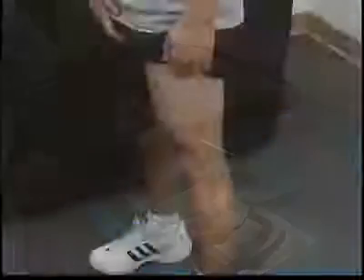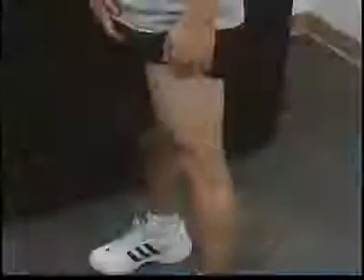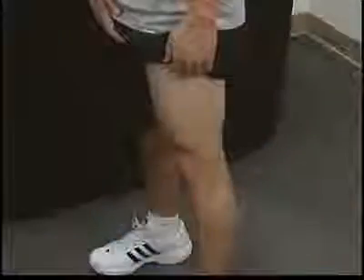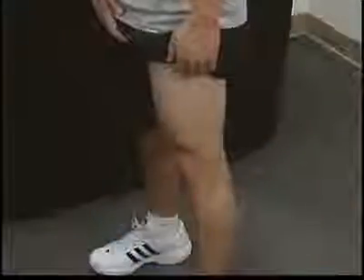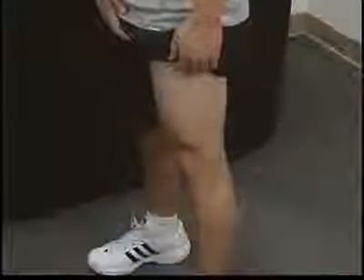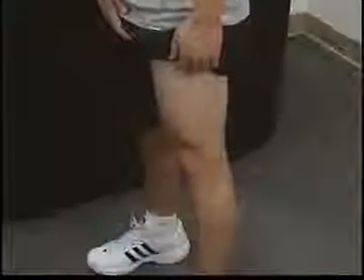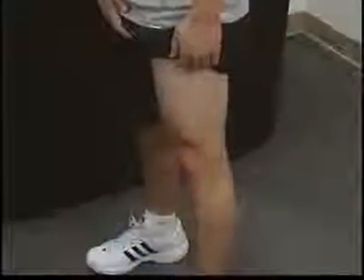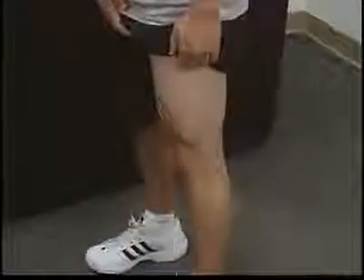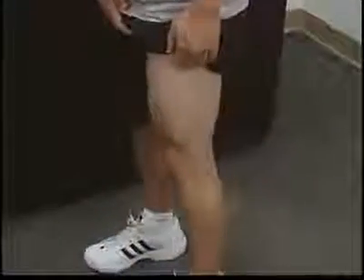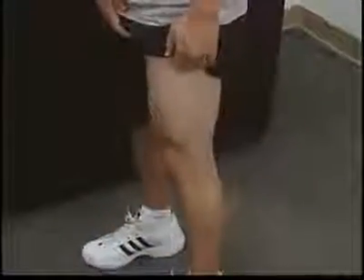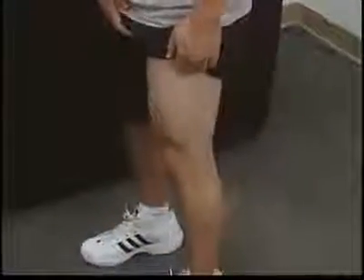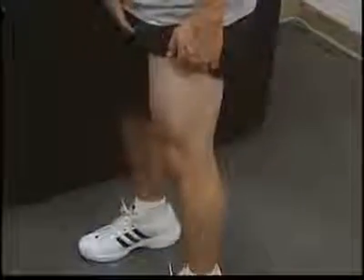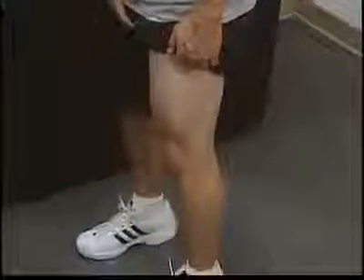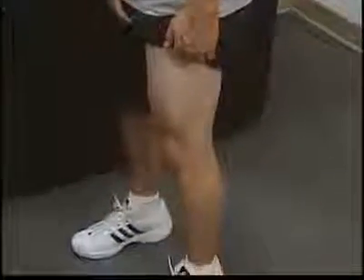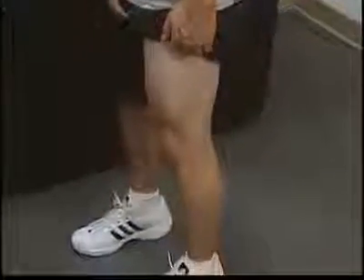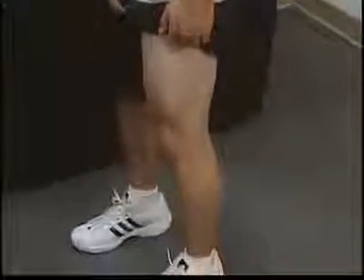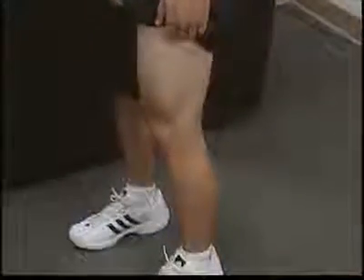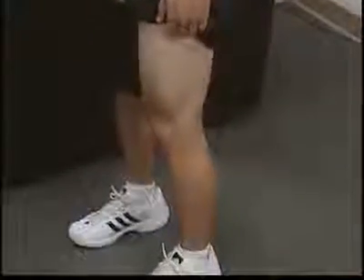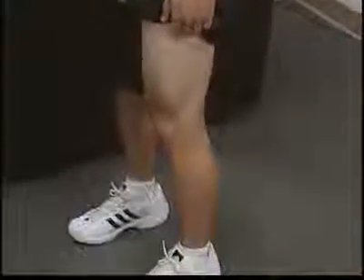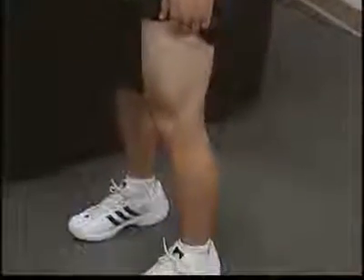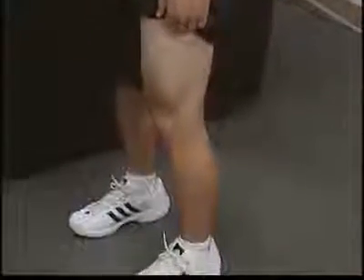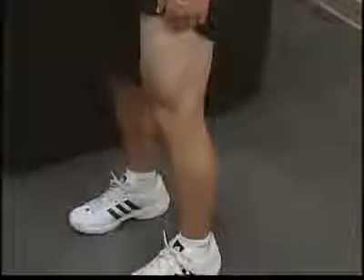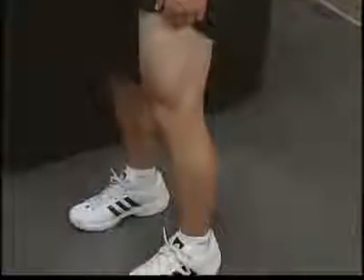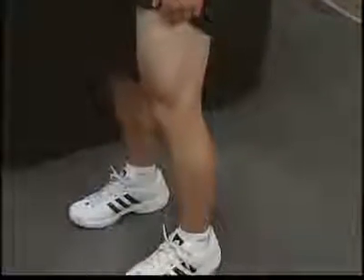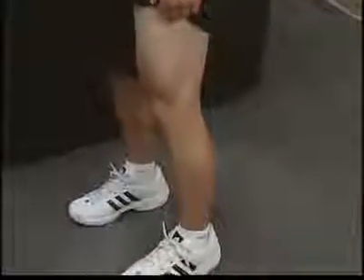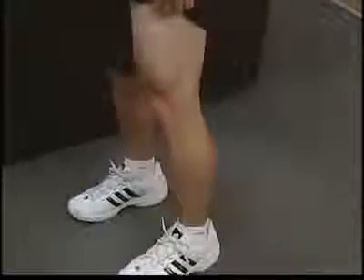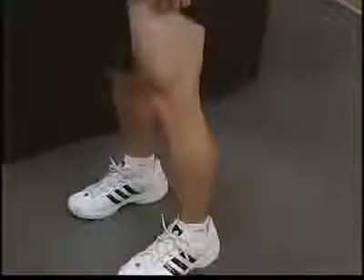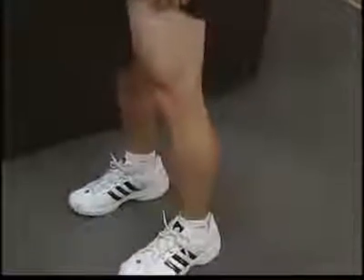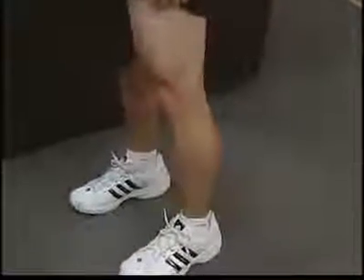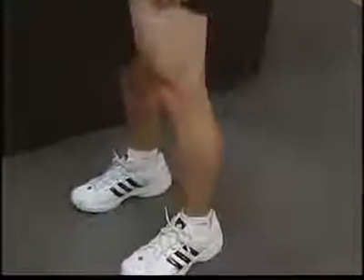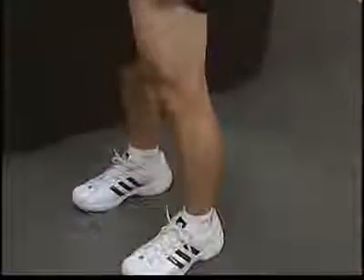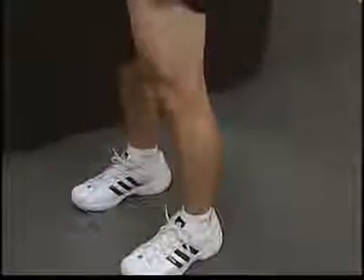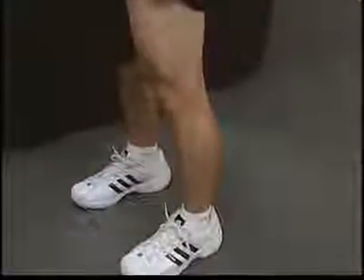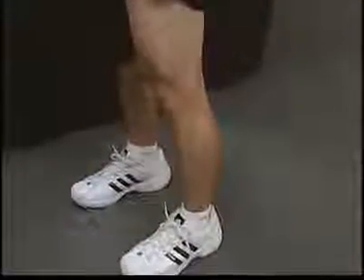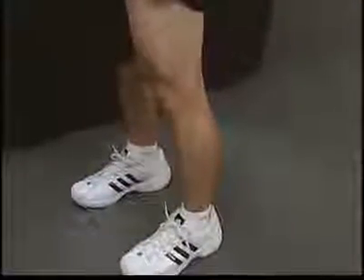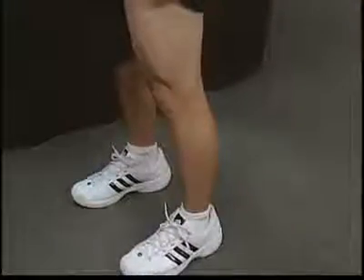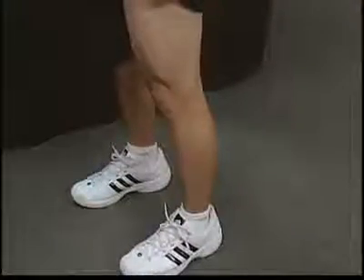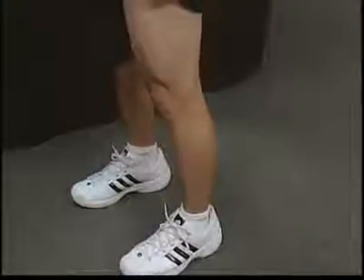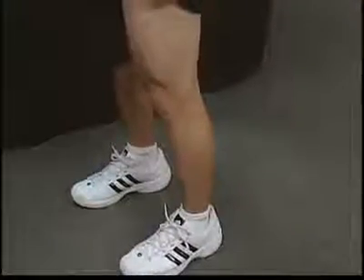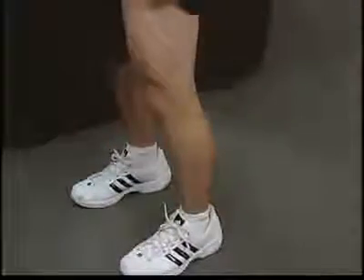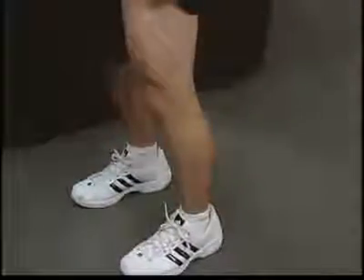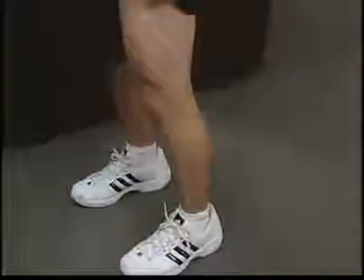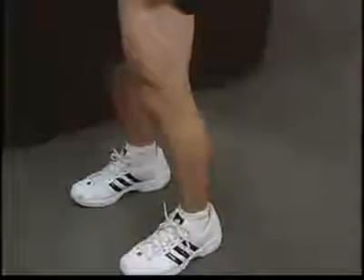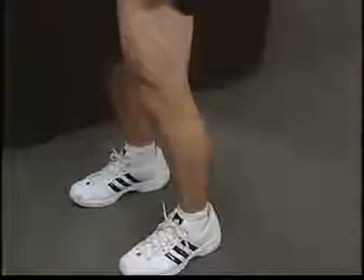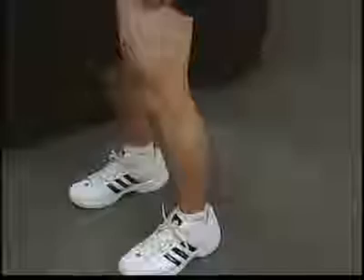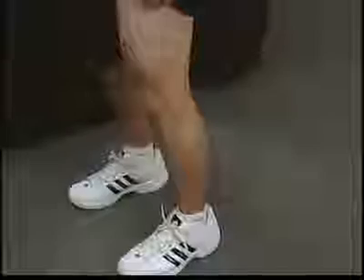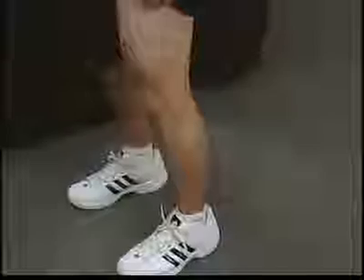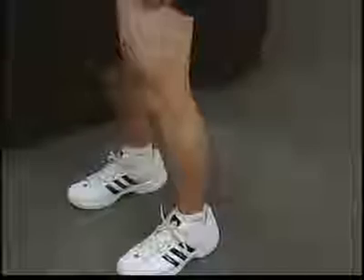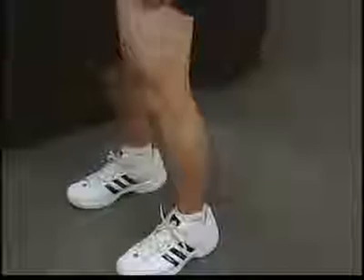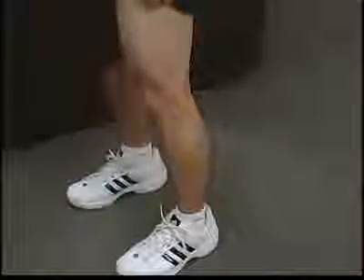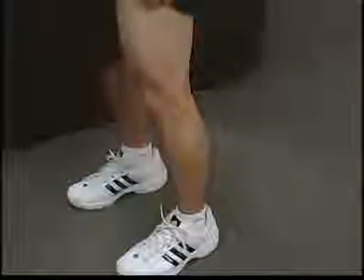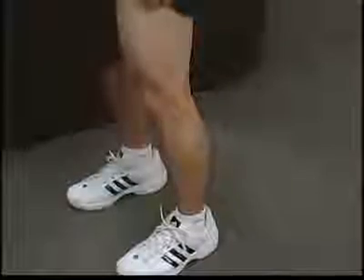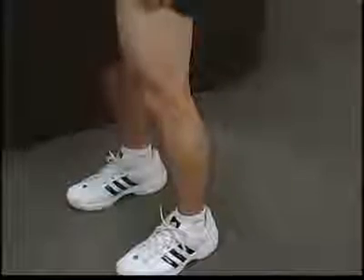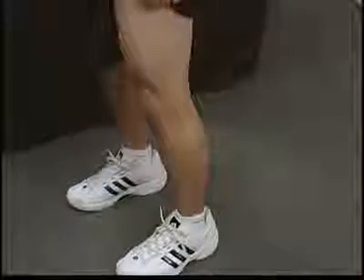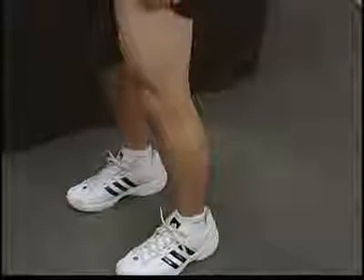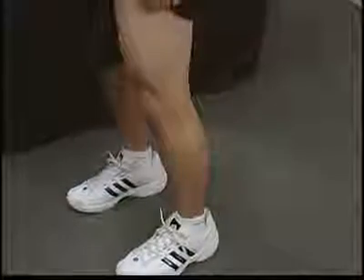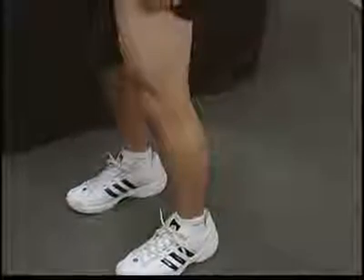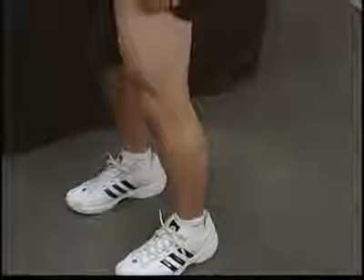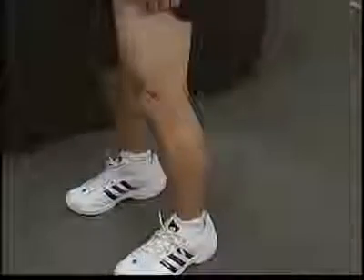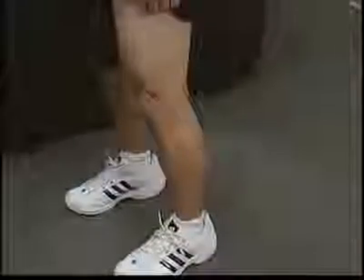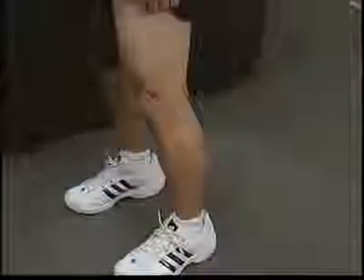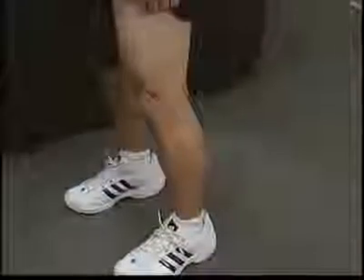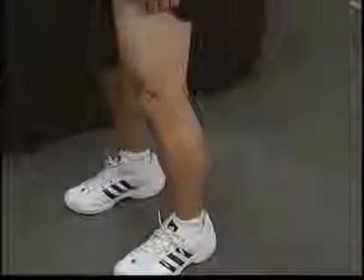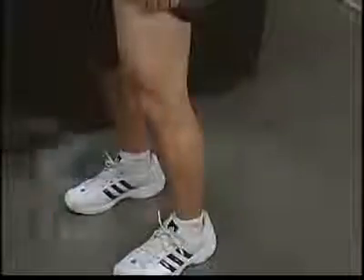Have the patient stand with their feet shoulder width apart, weight evenly distributed, and both knees slightly flexed.